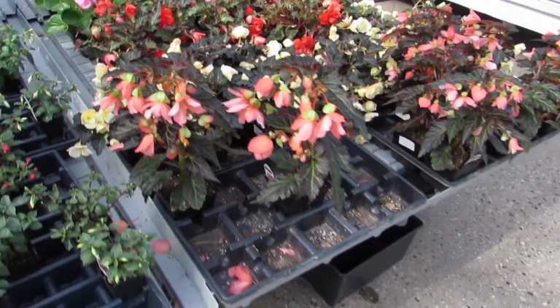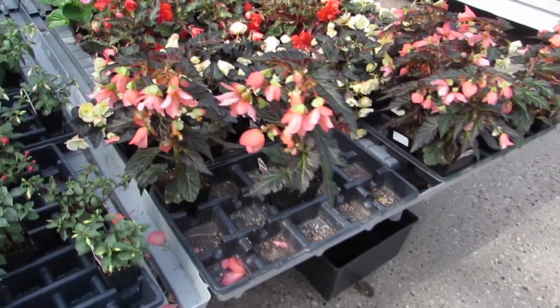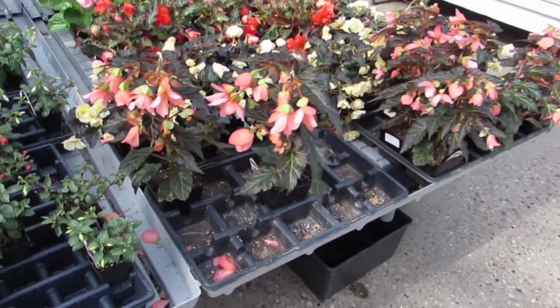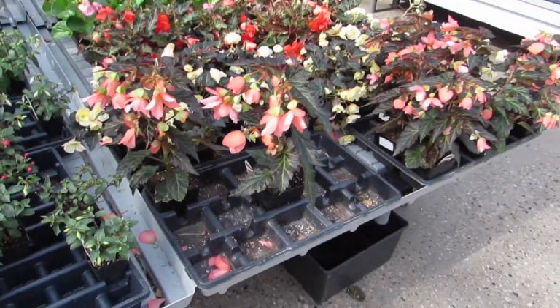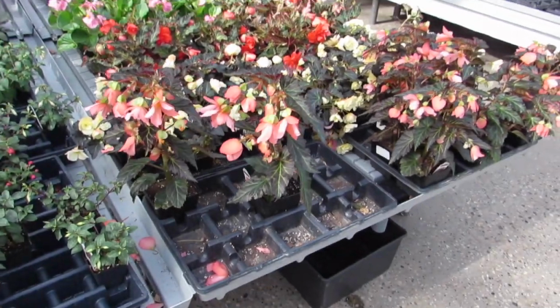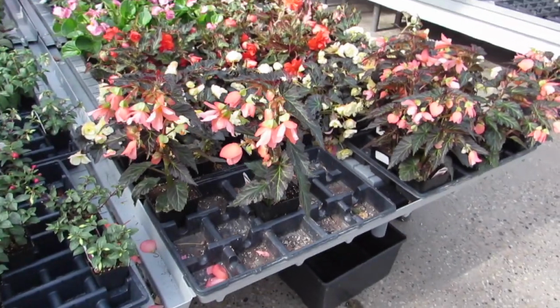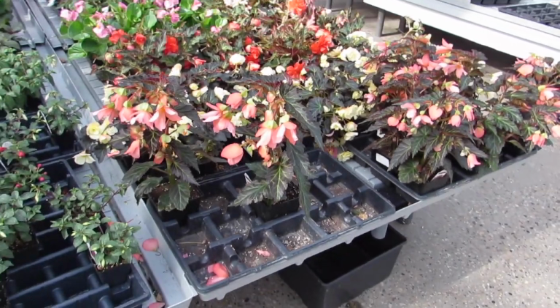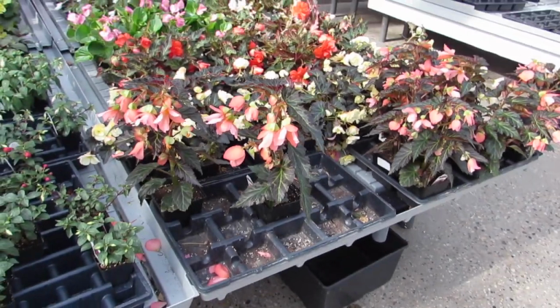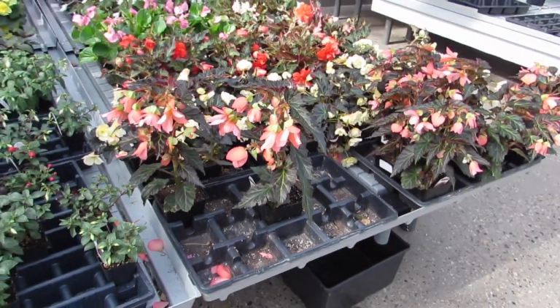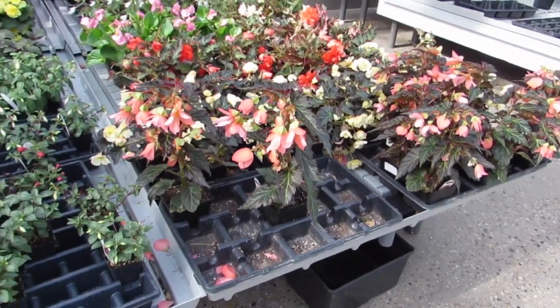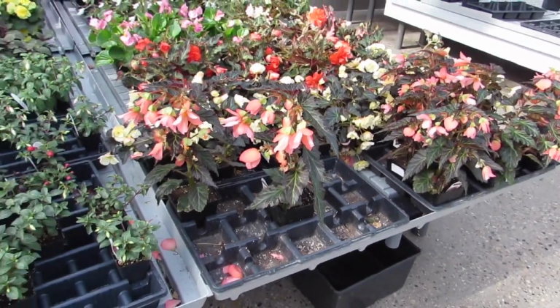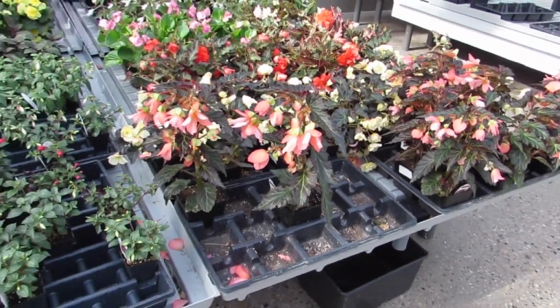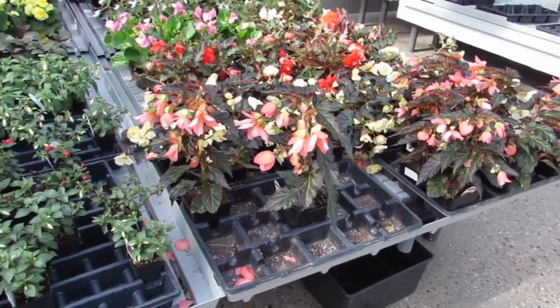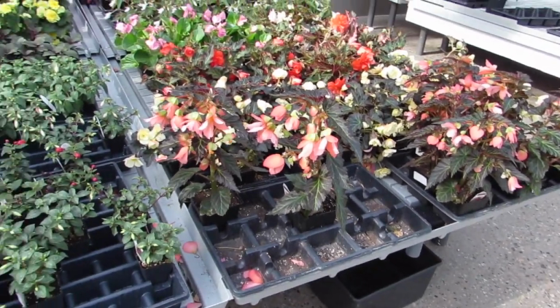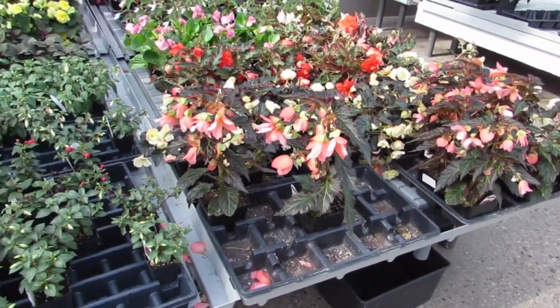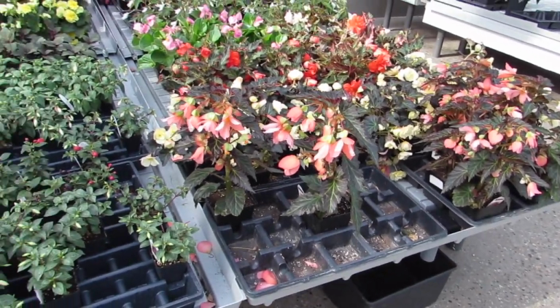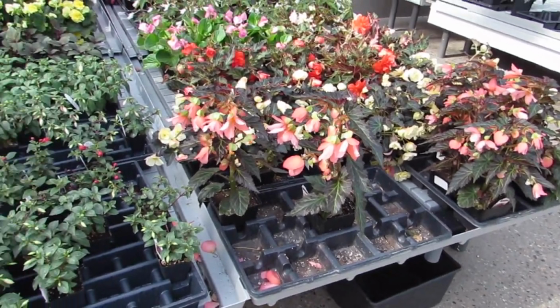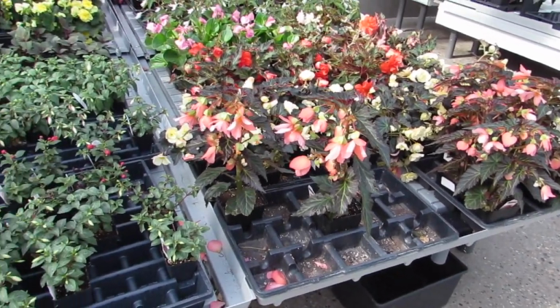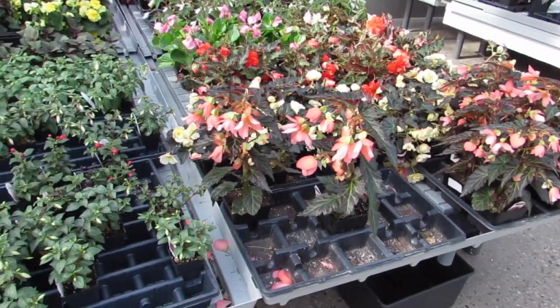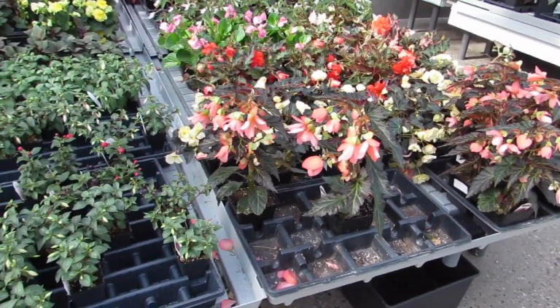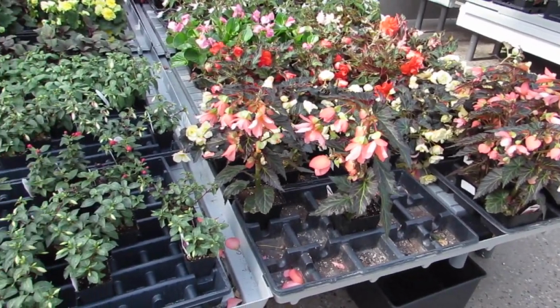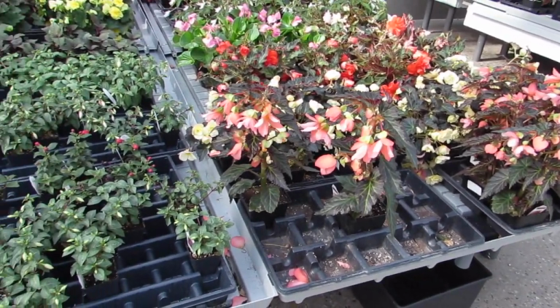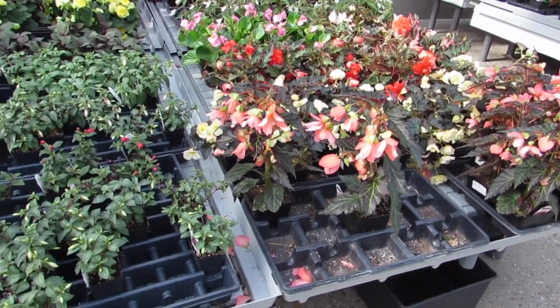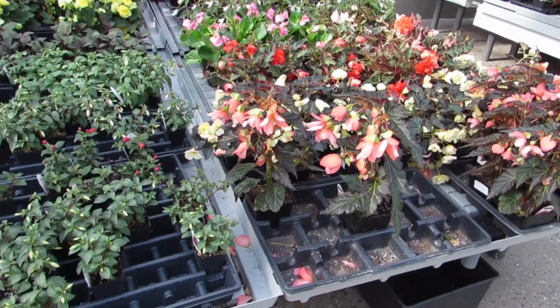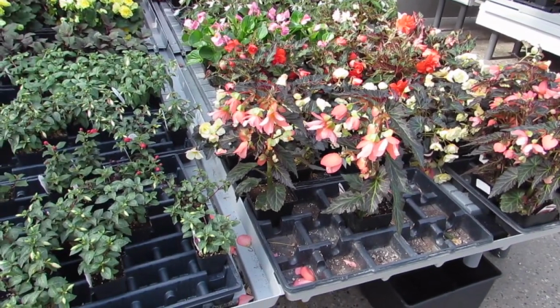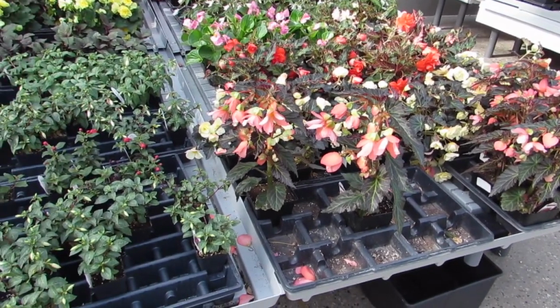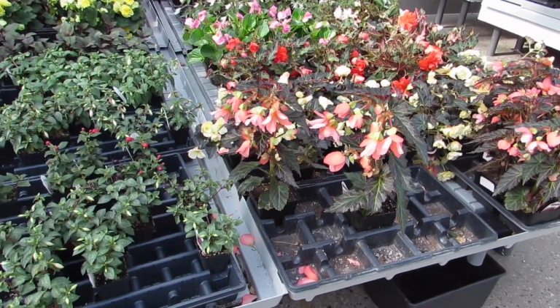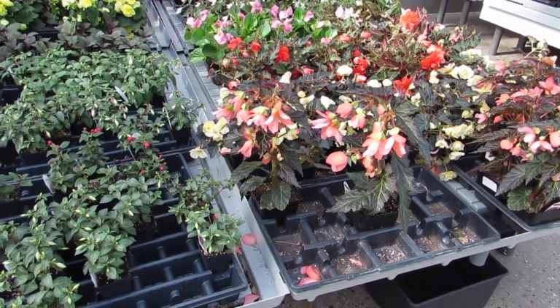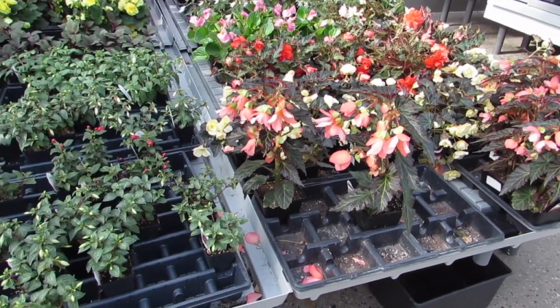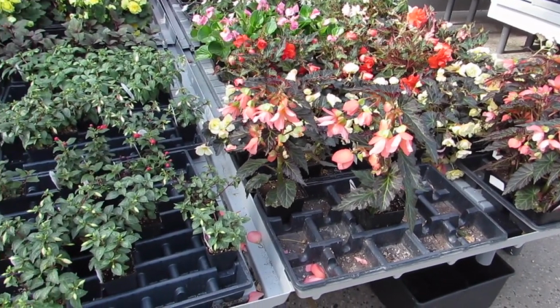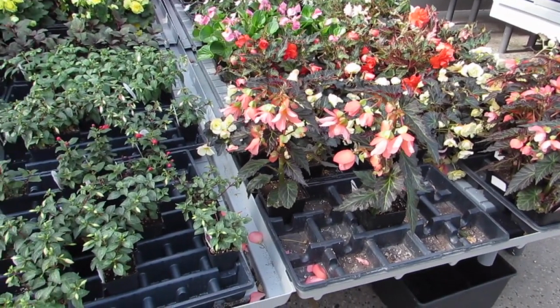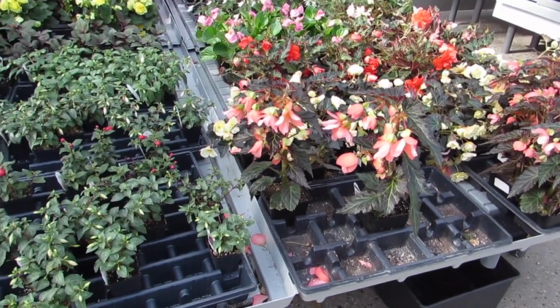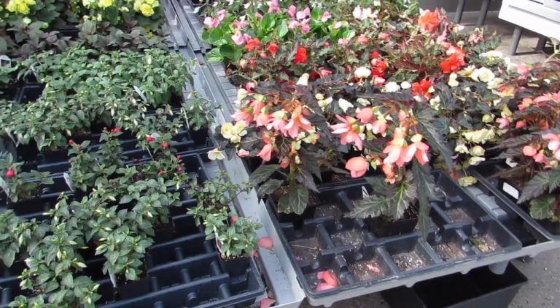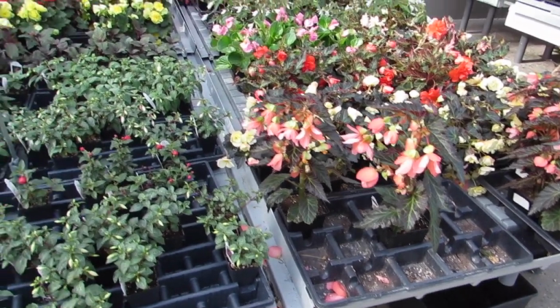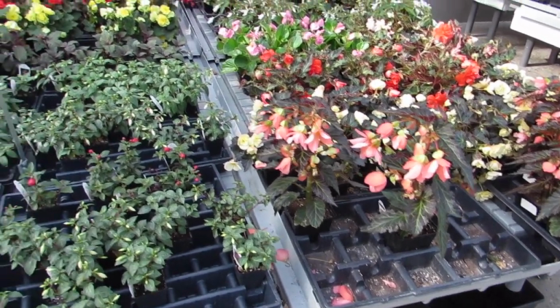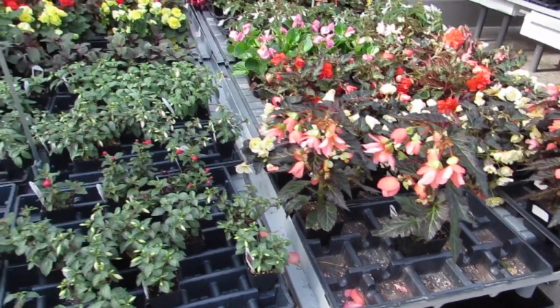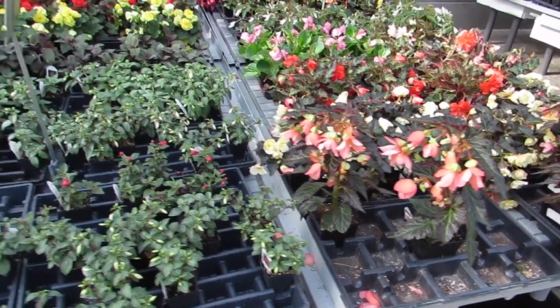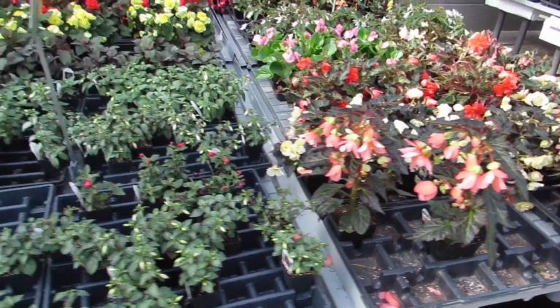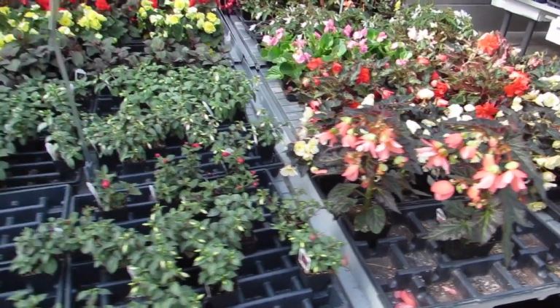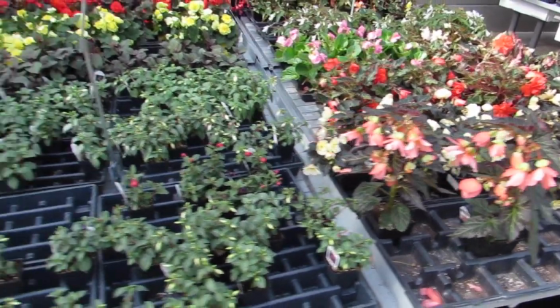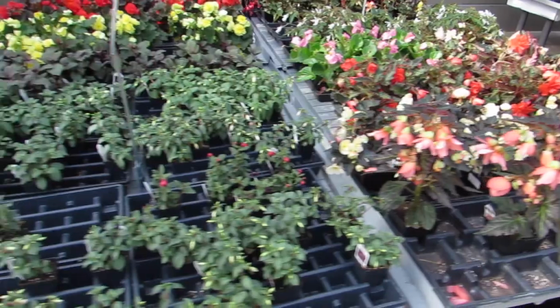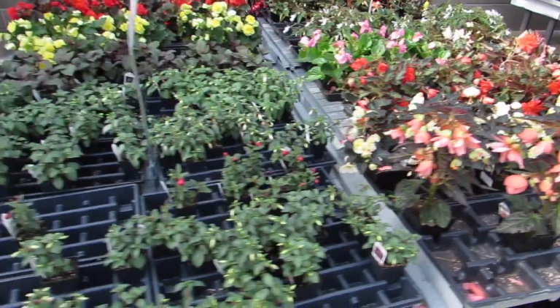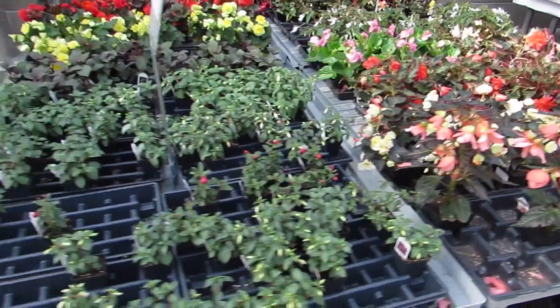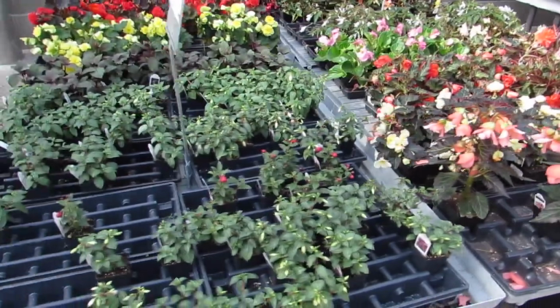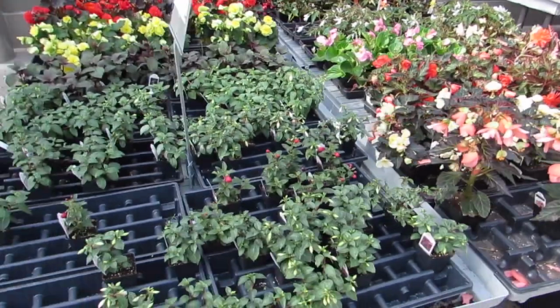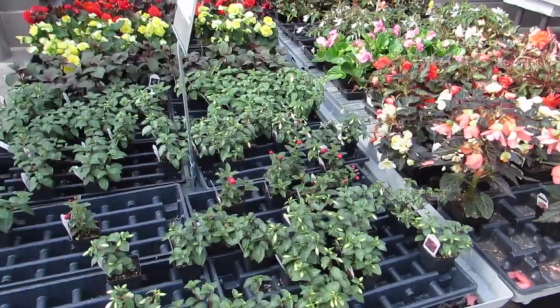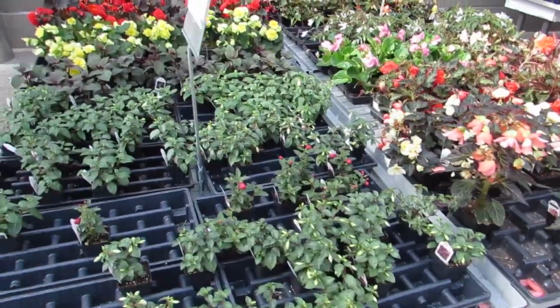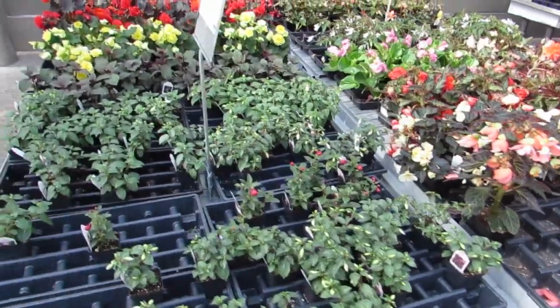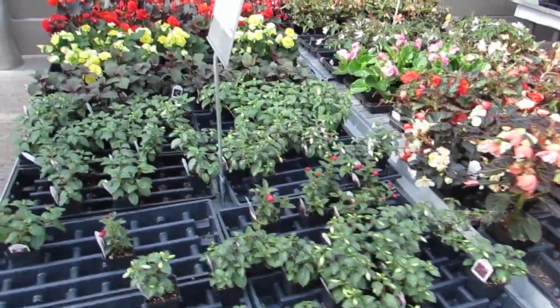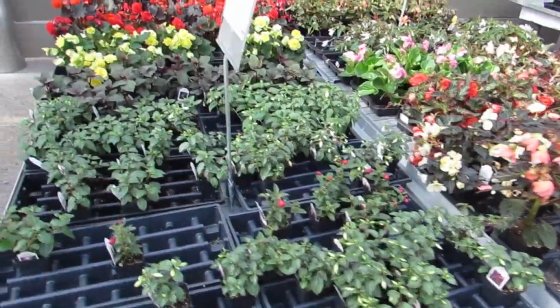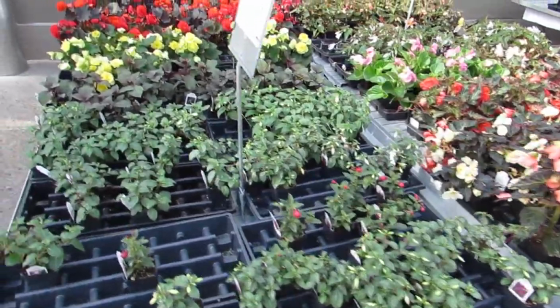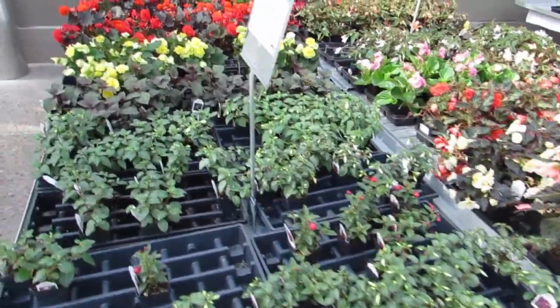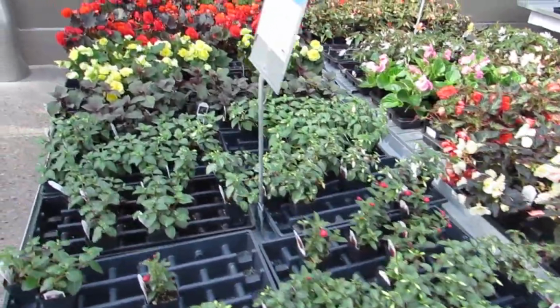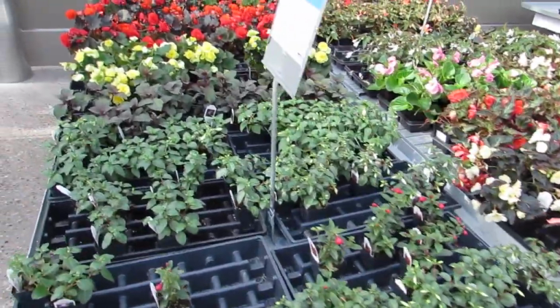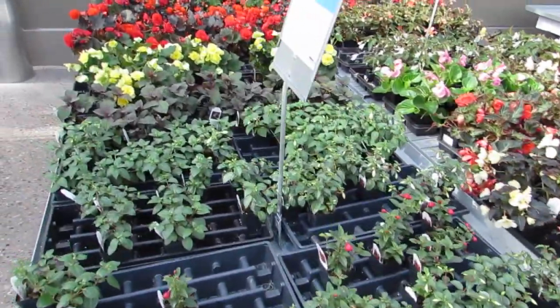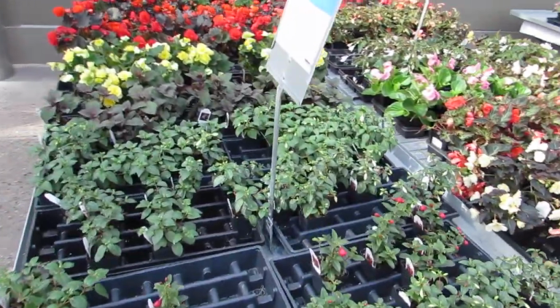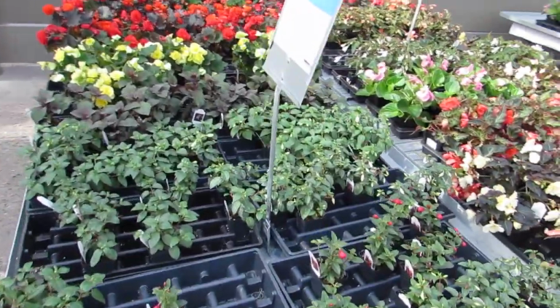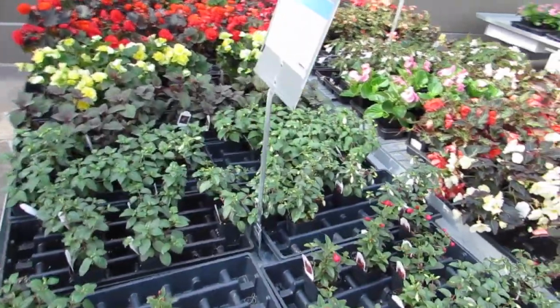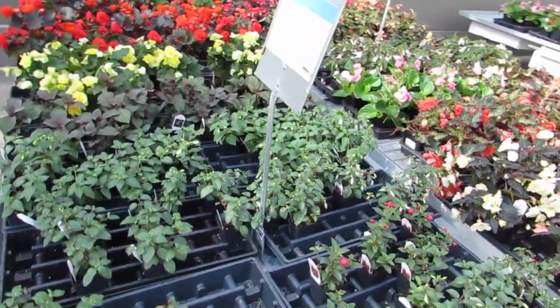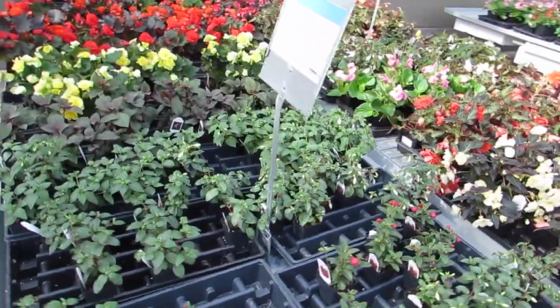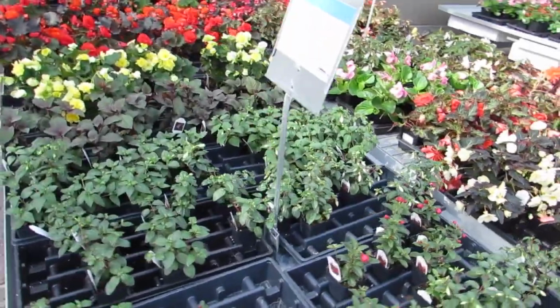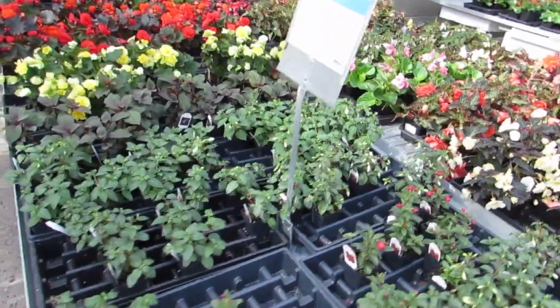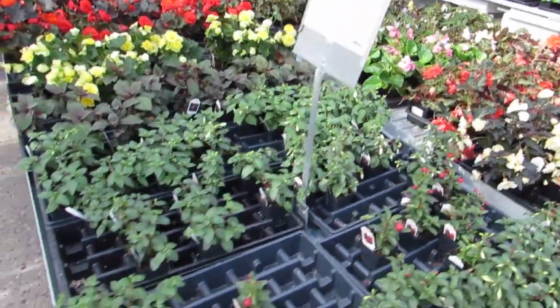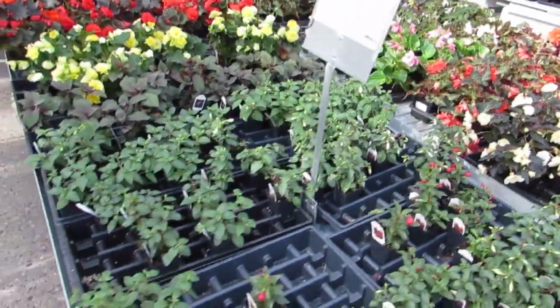I didn't even think of a price. They're $3.99.